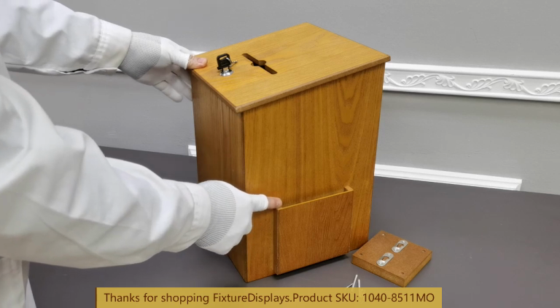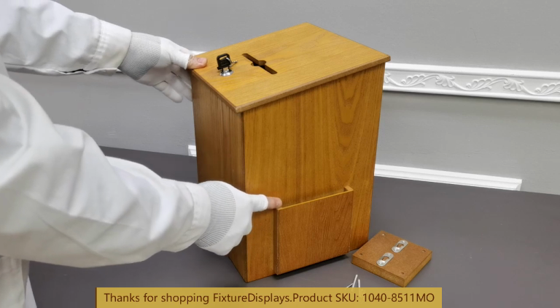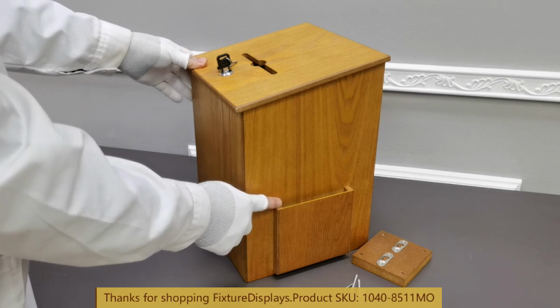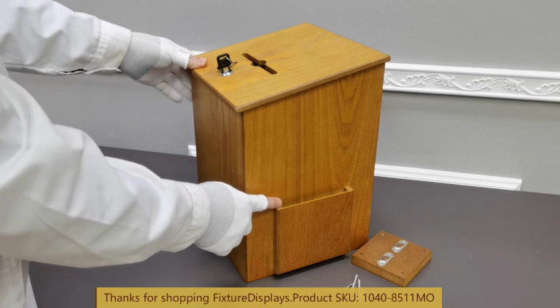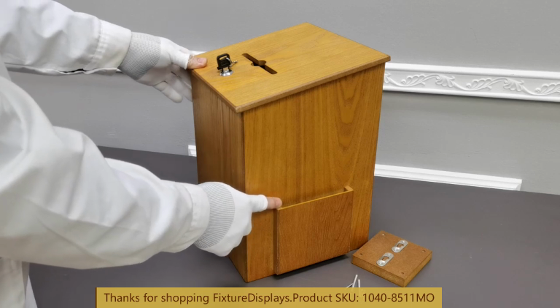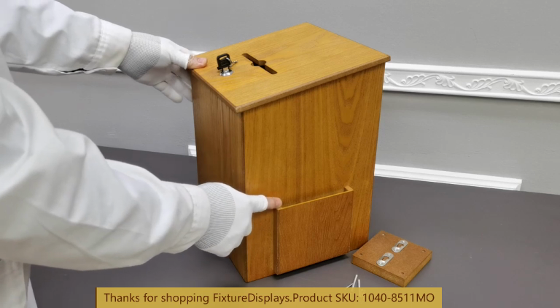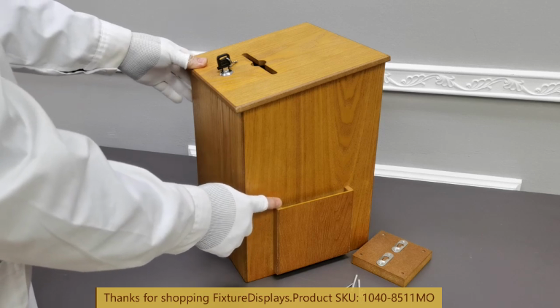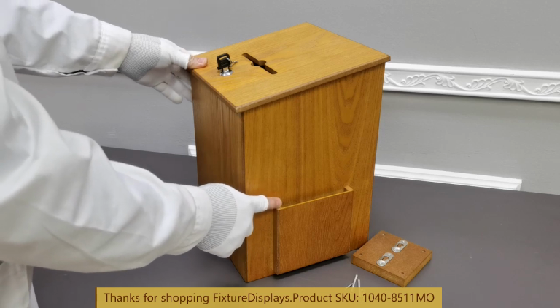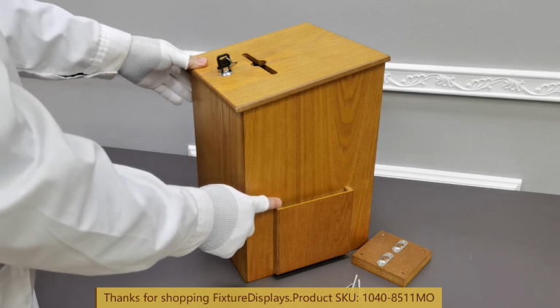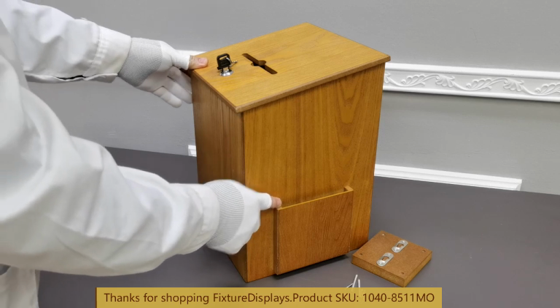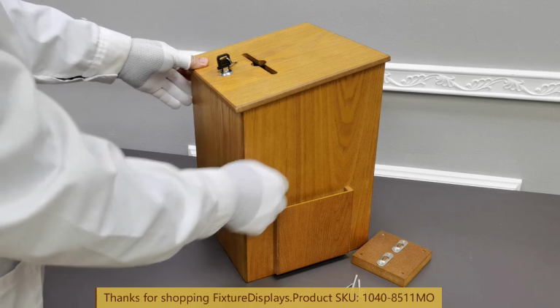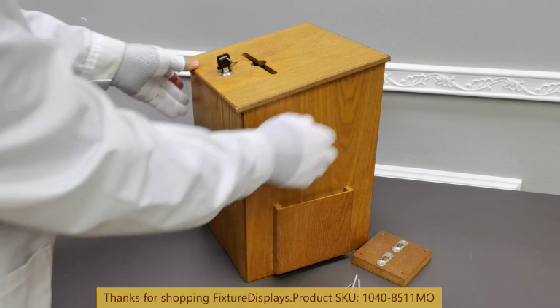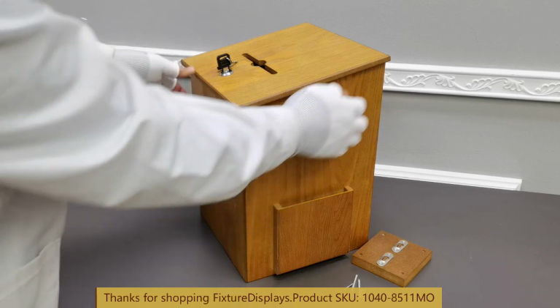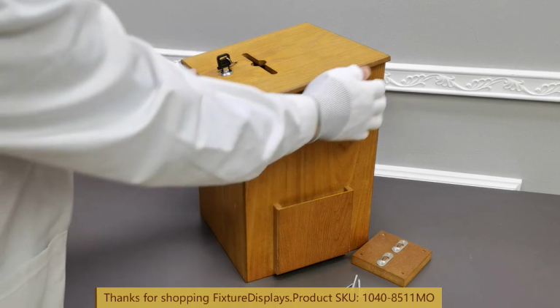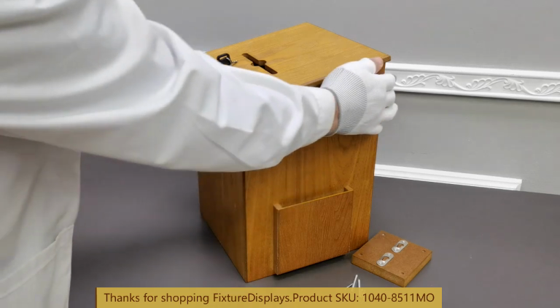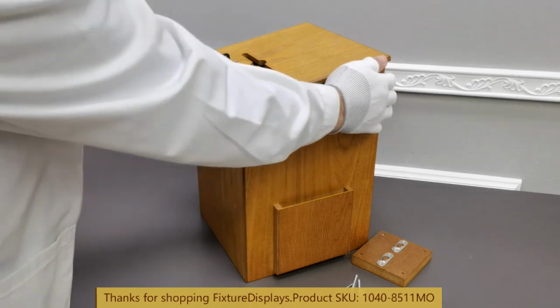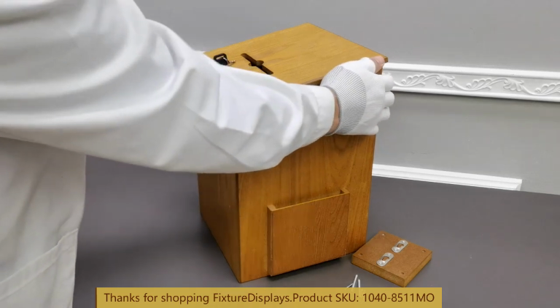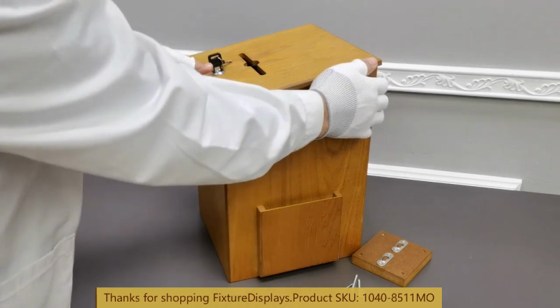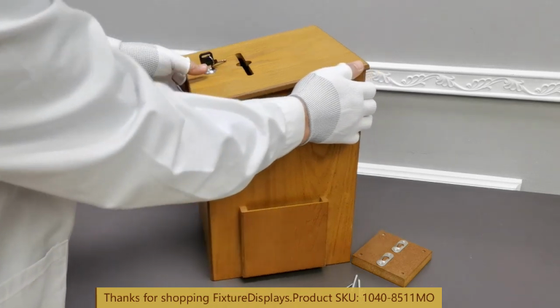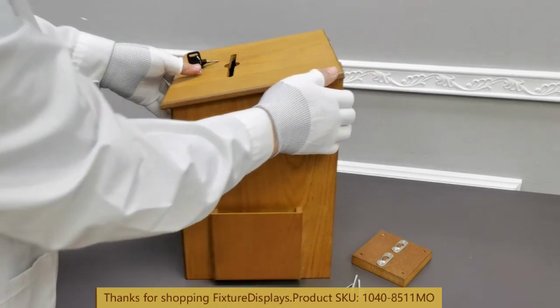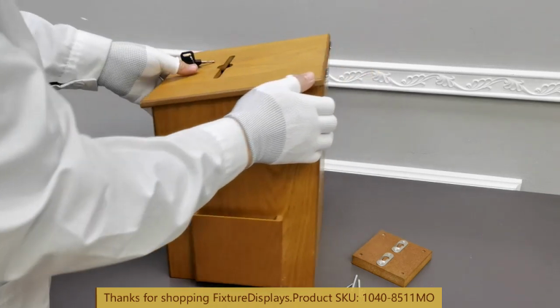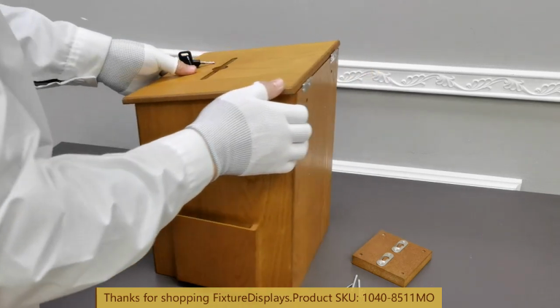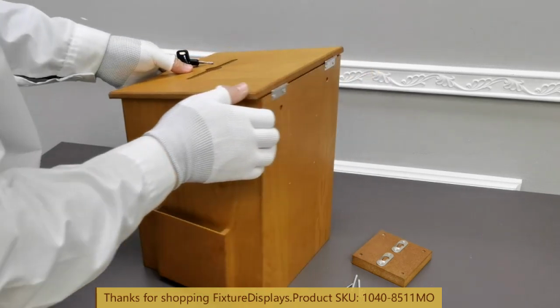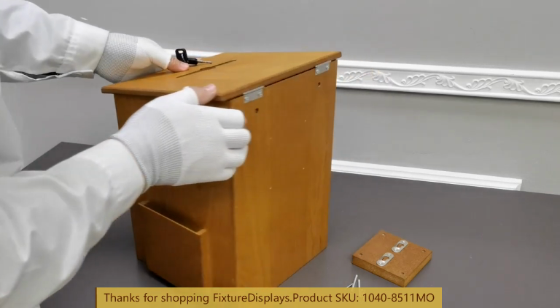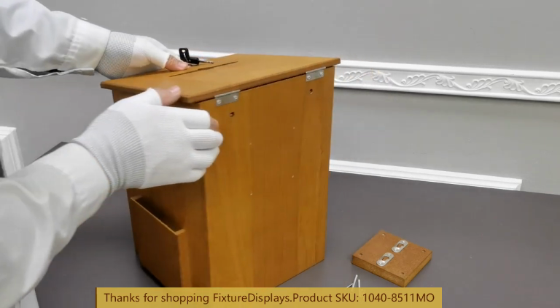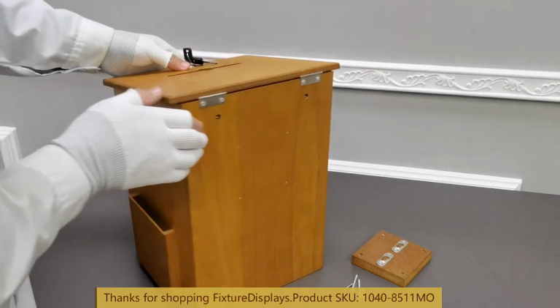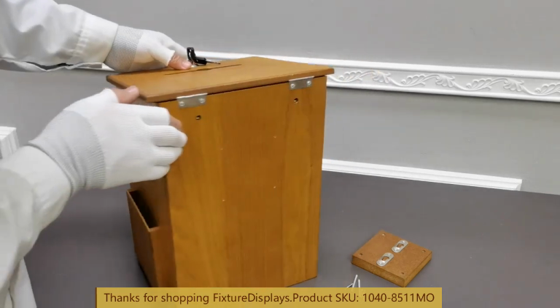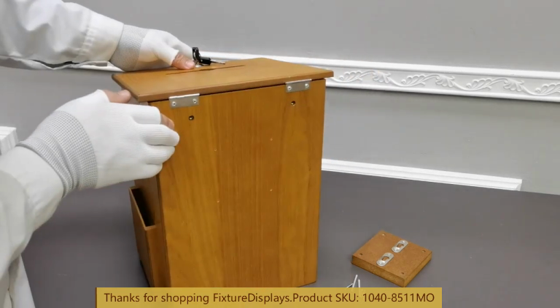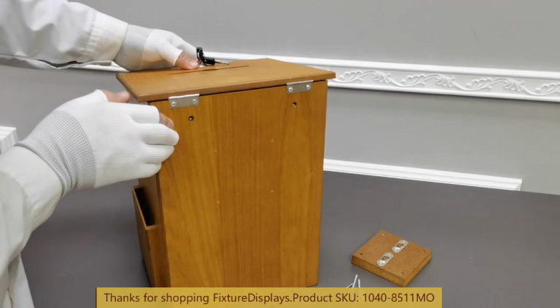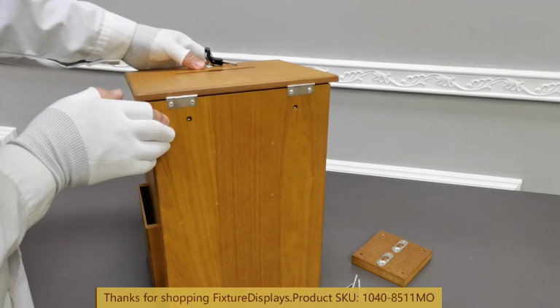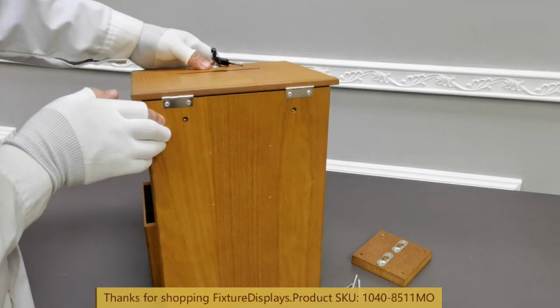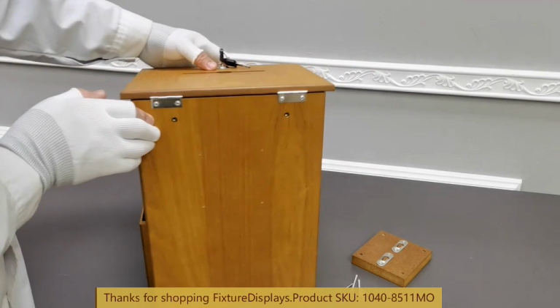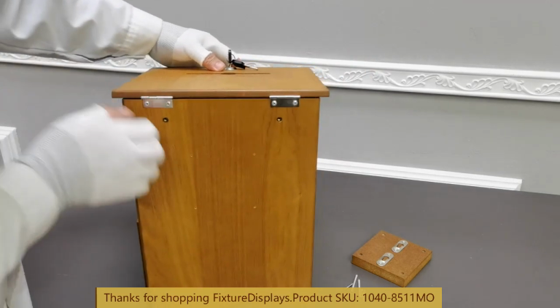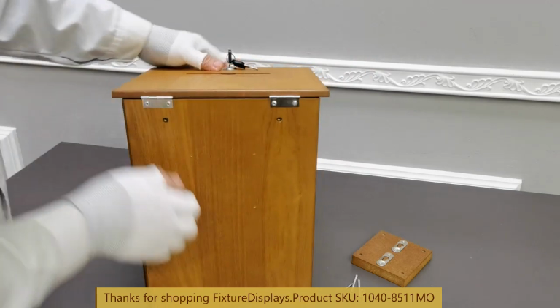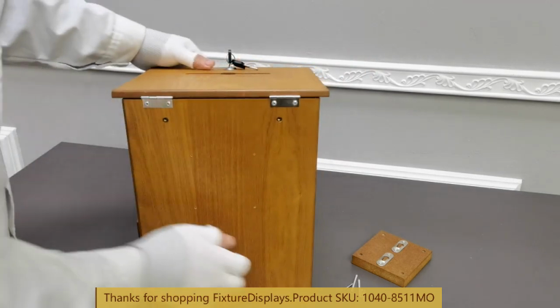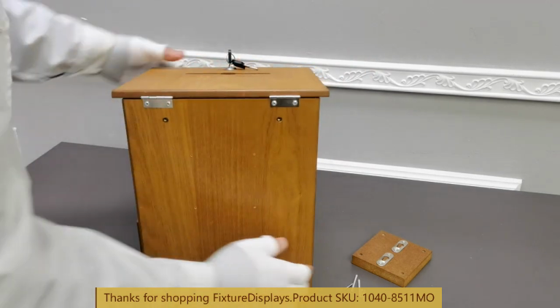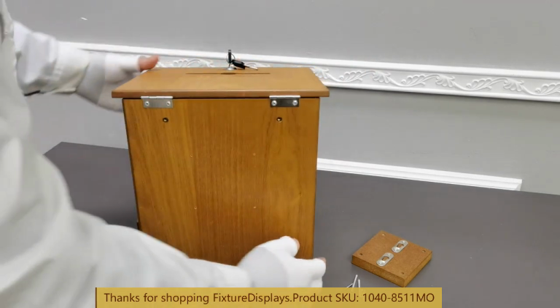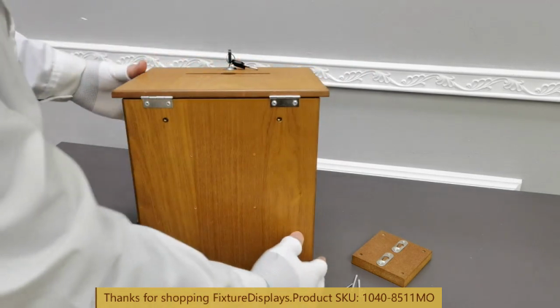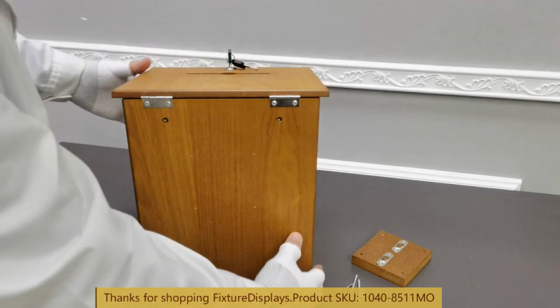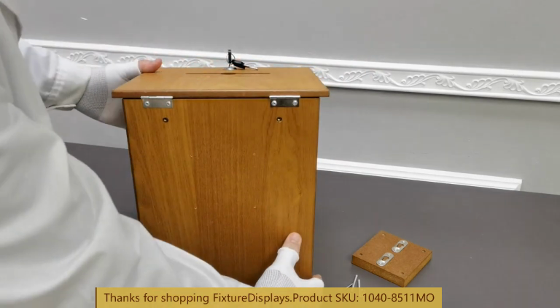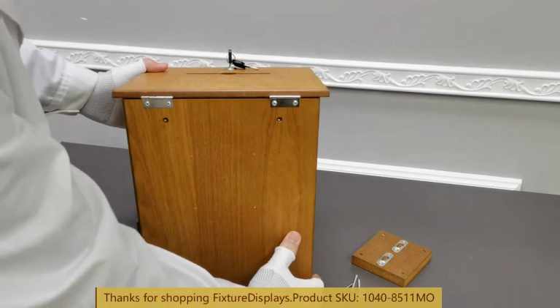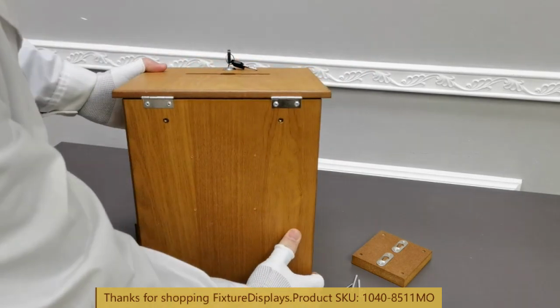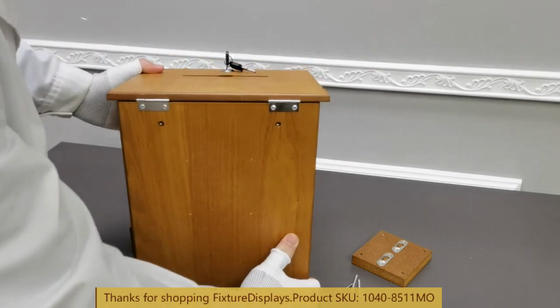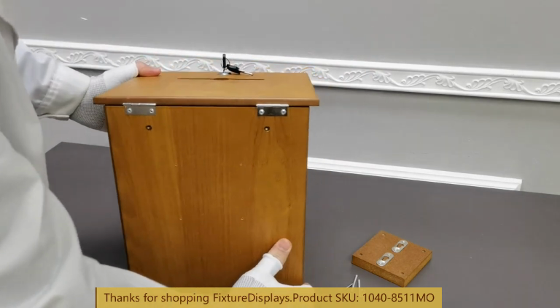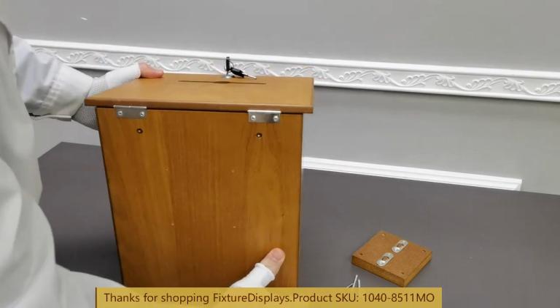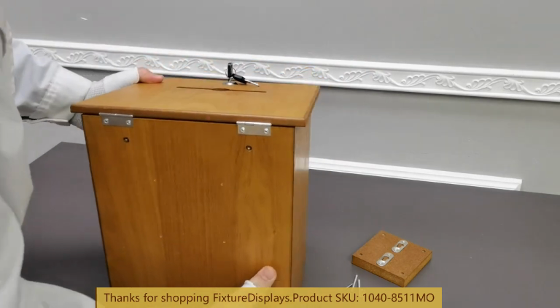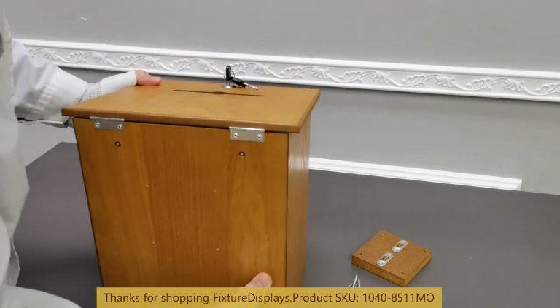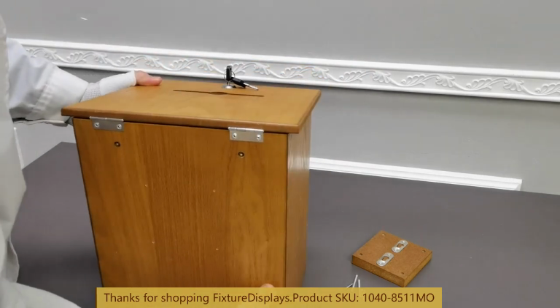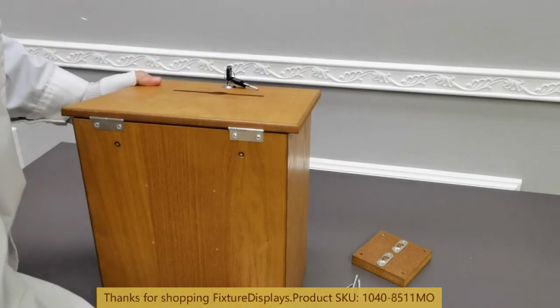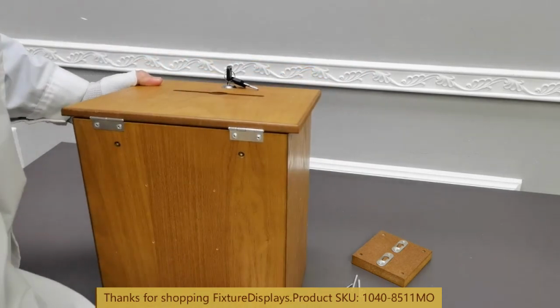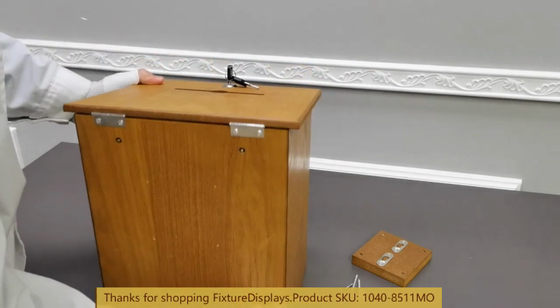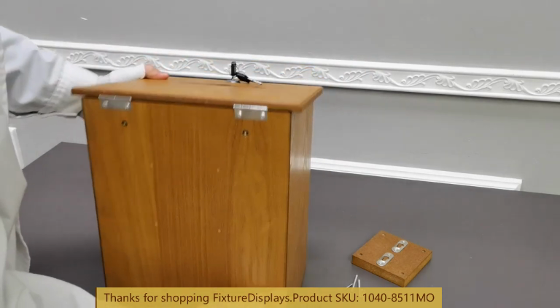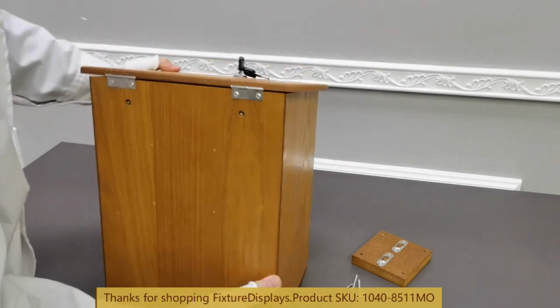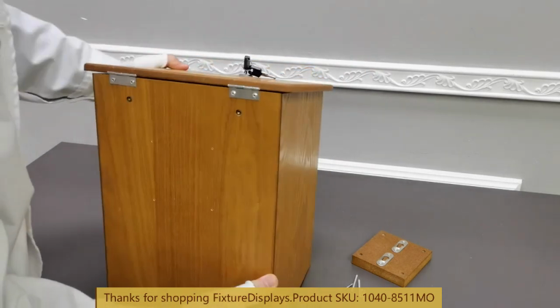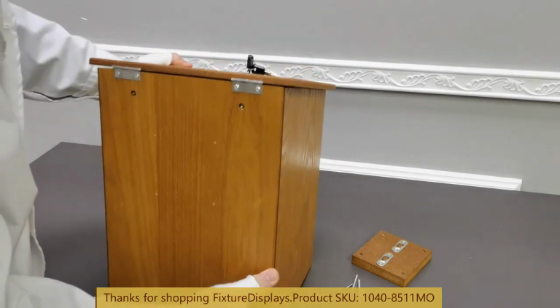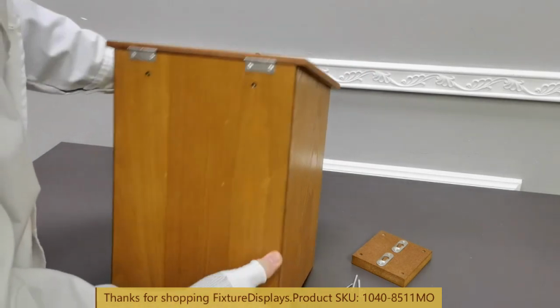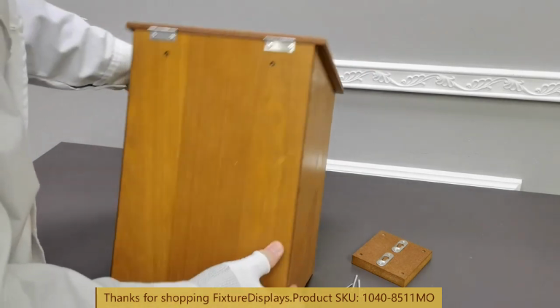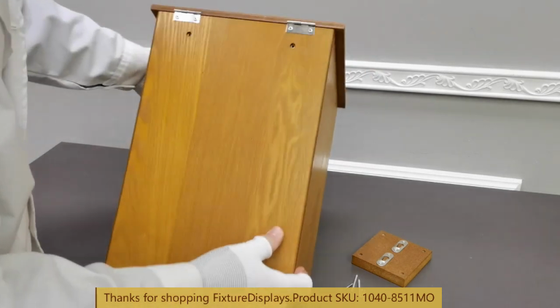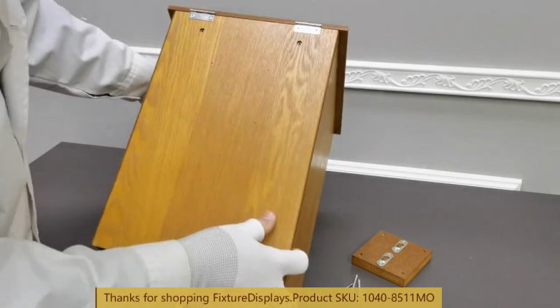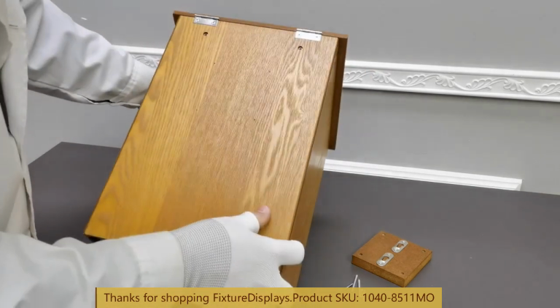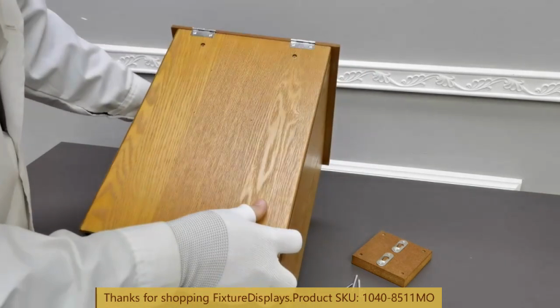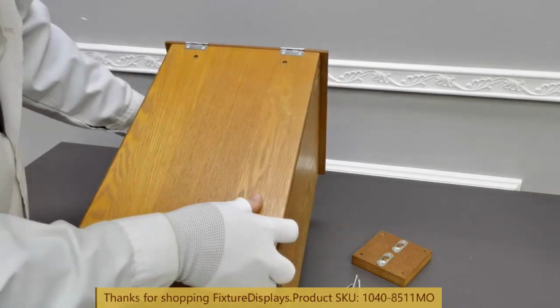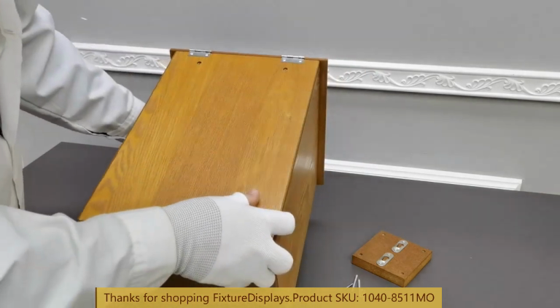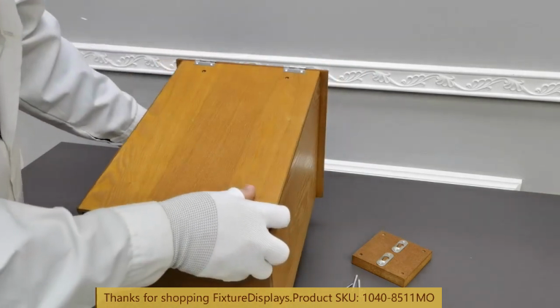There is a side pocket to it. You can hold envelopes, a pen, a deck of cards, and so on.